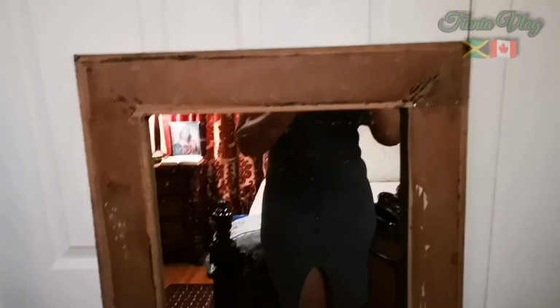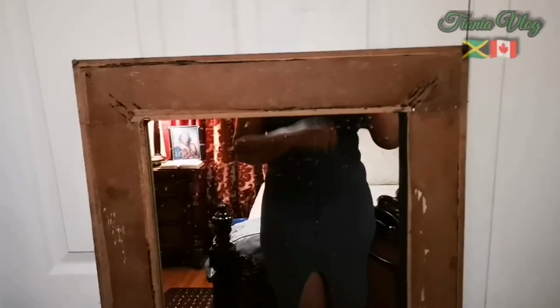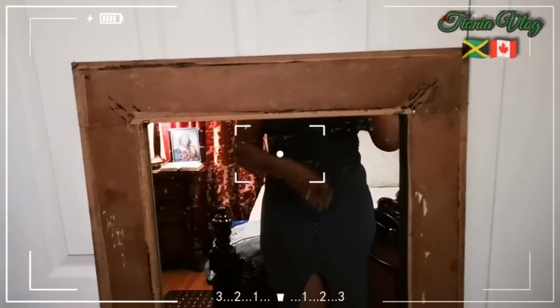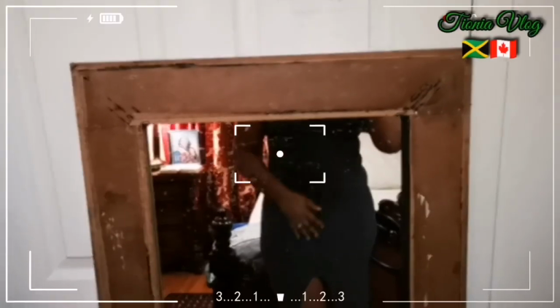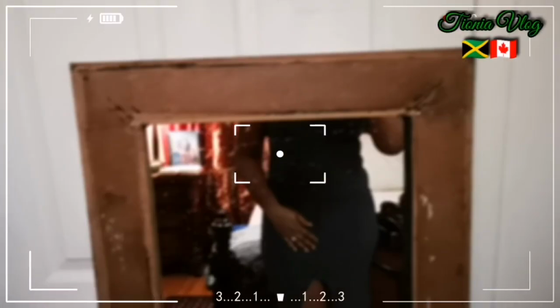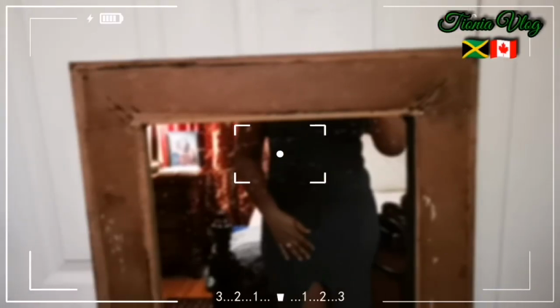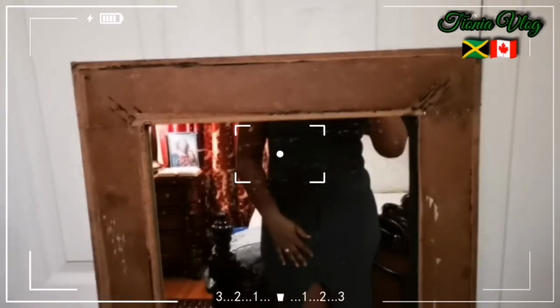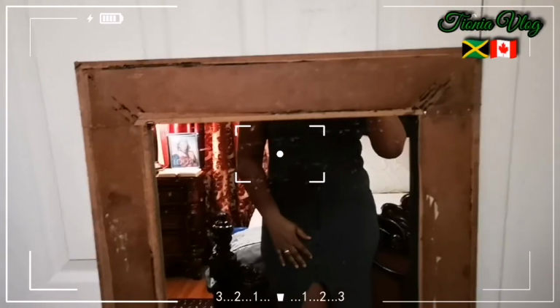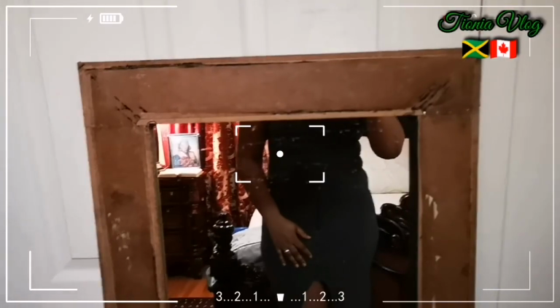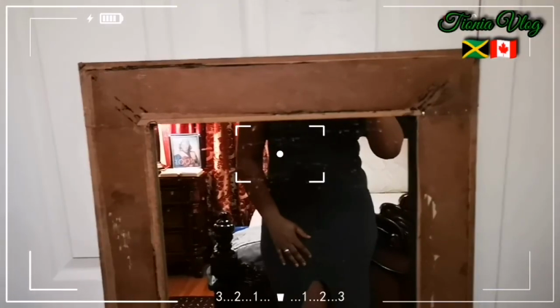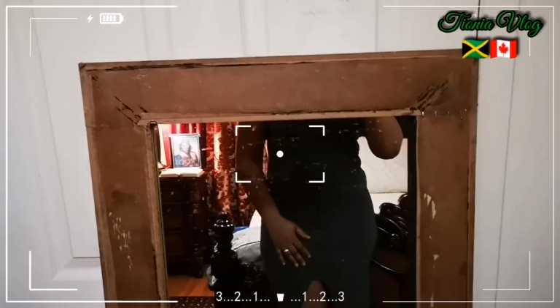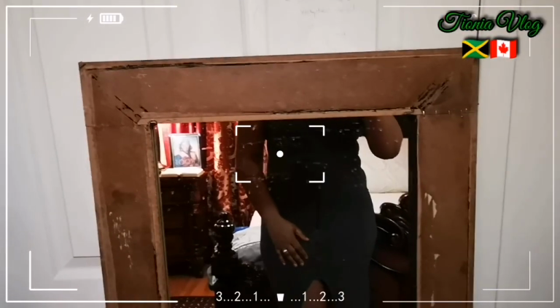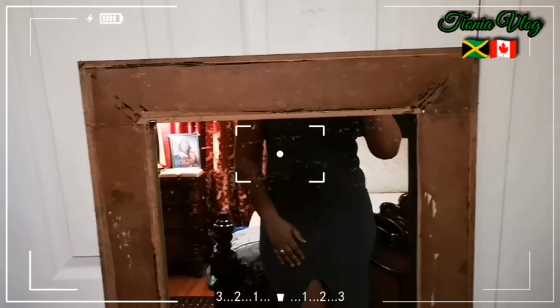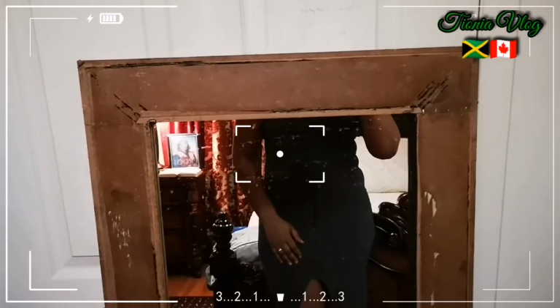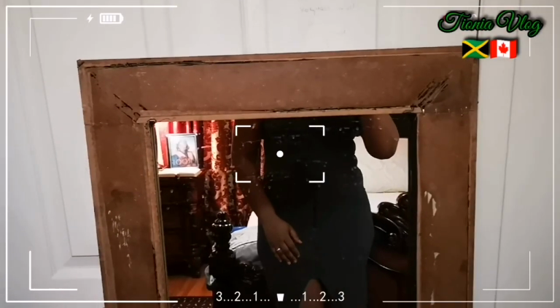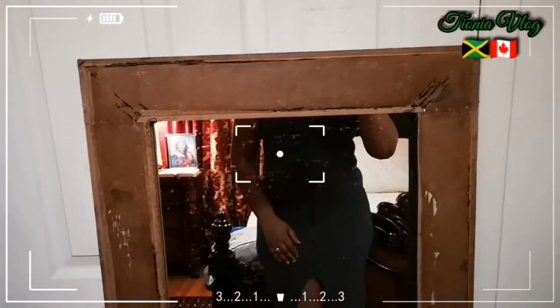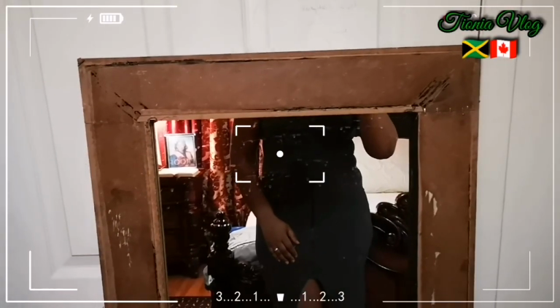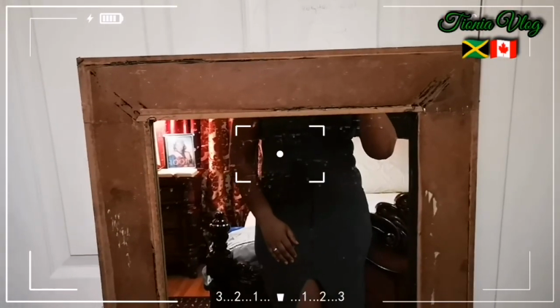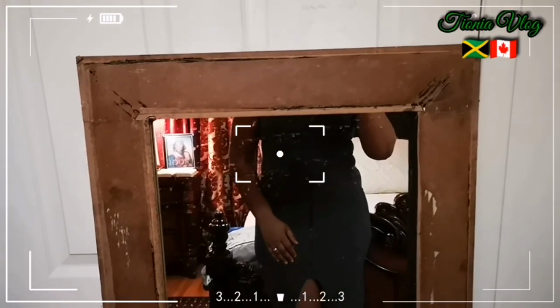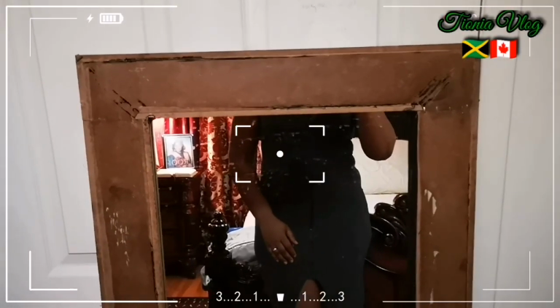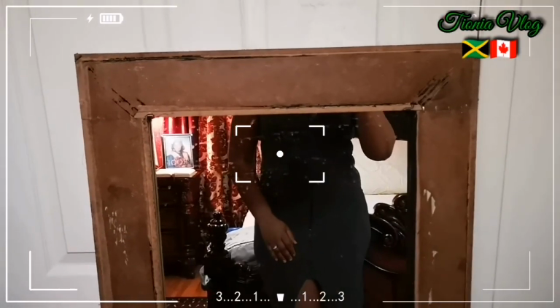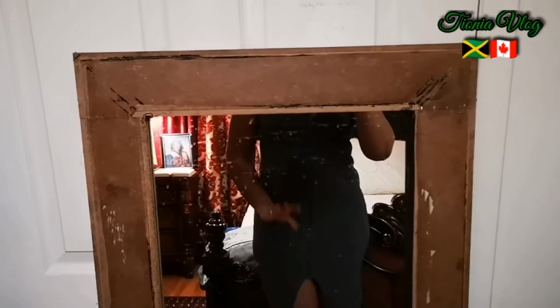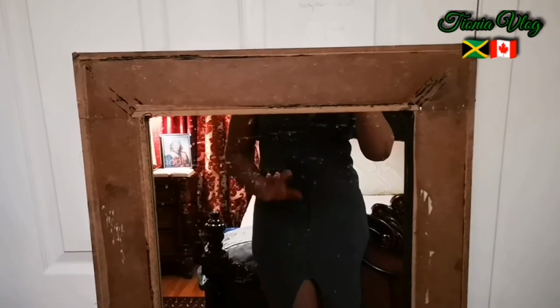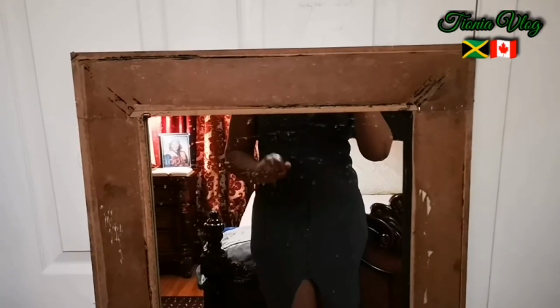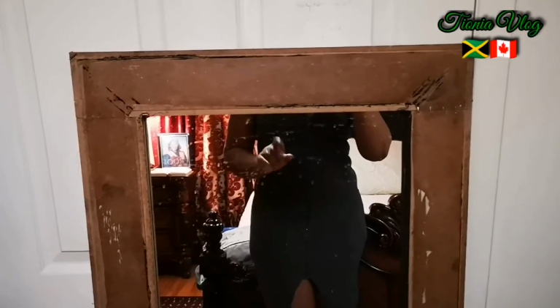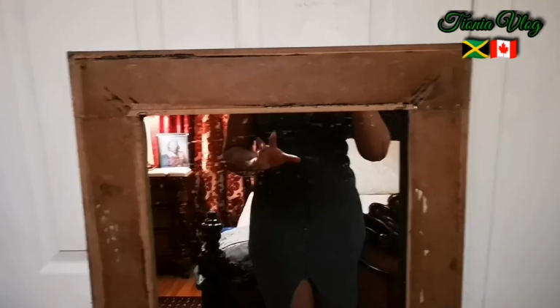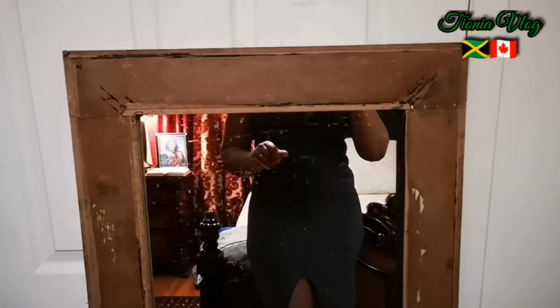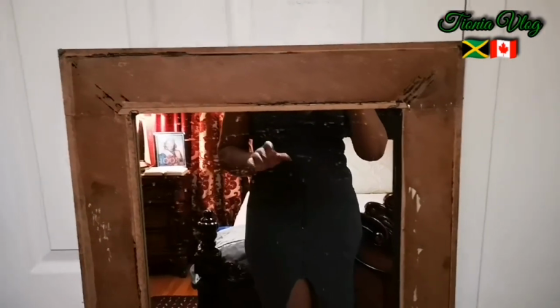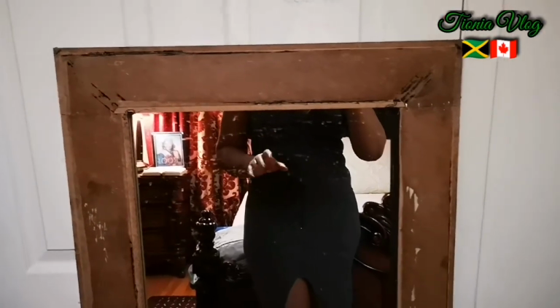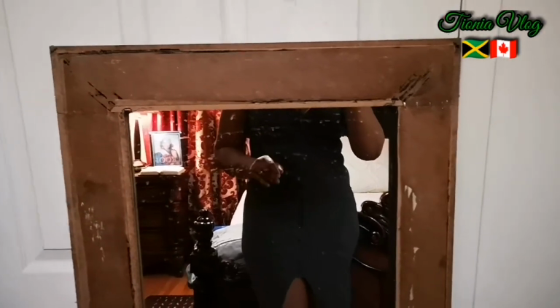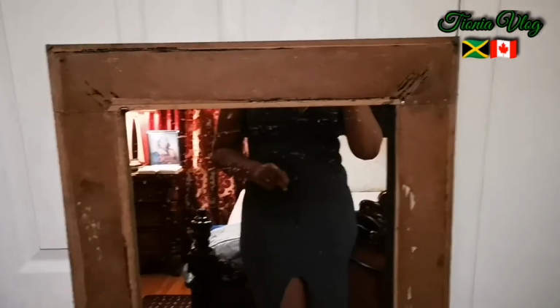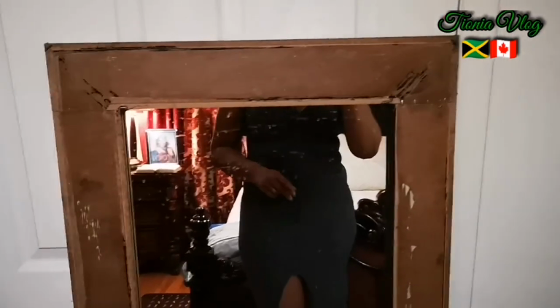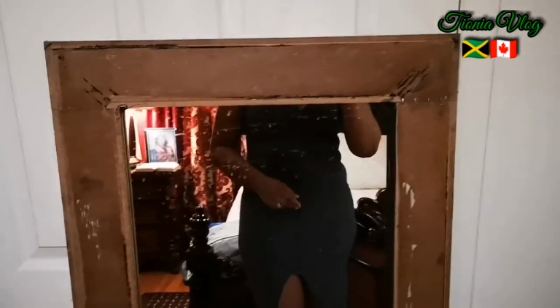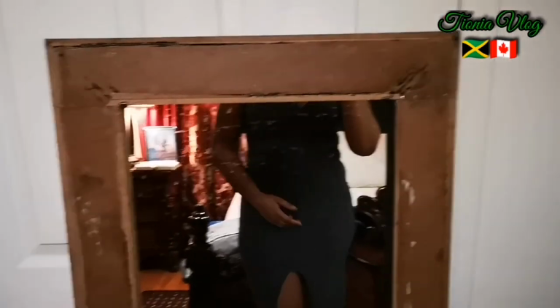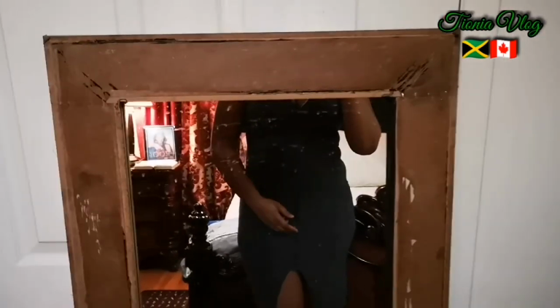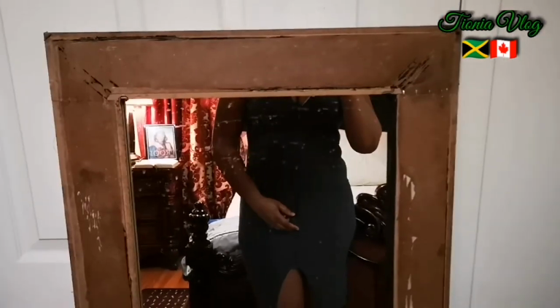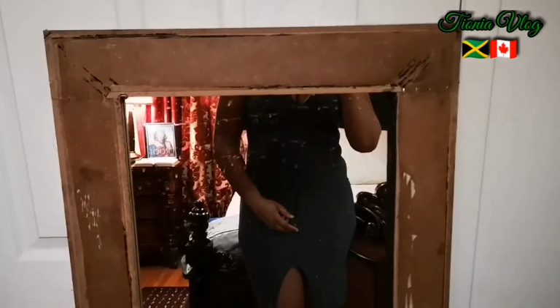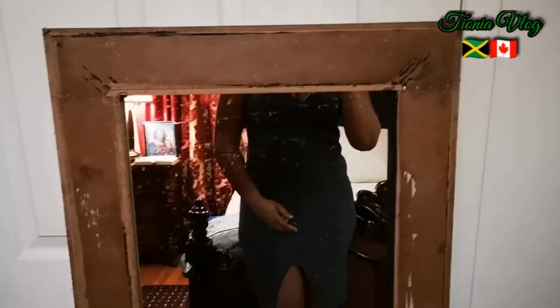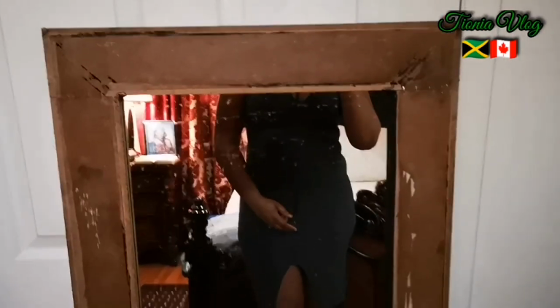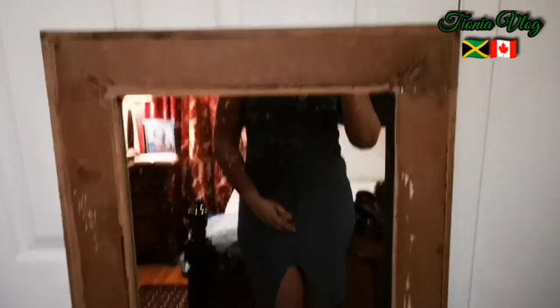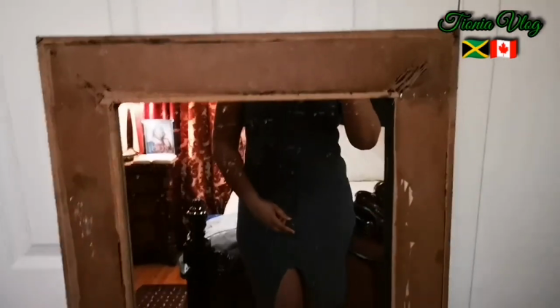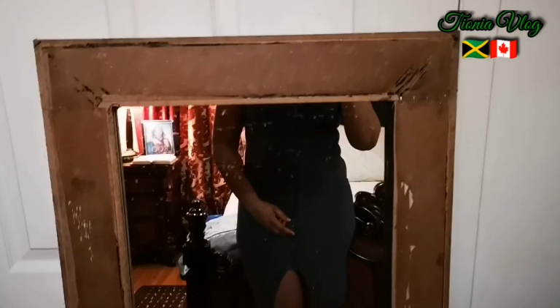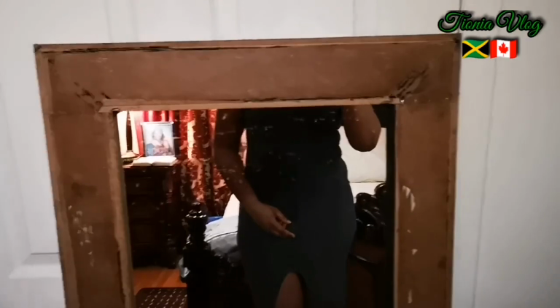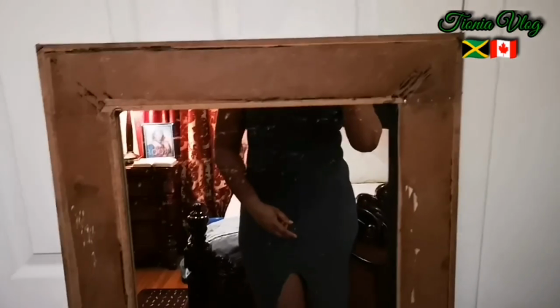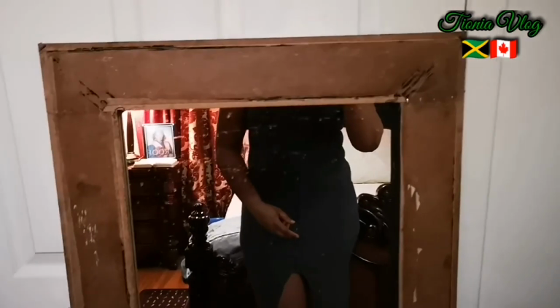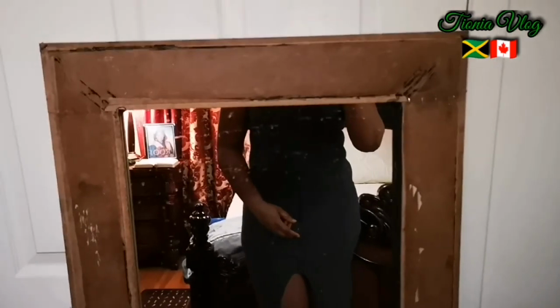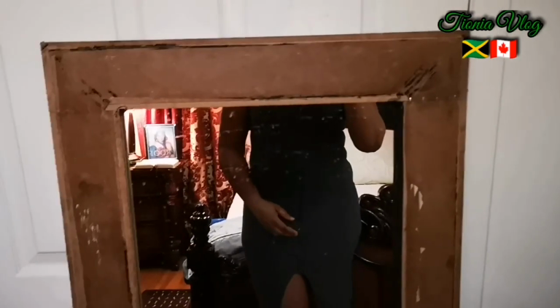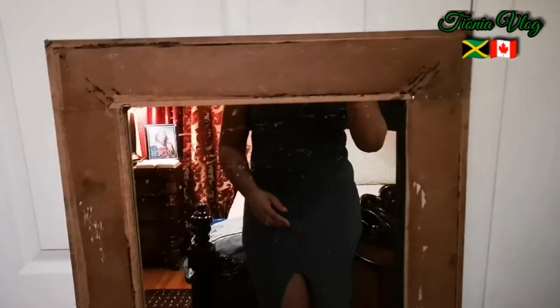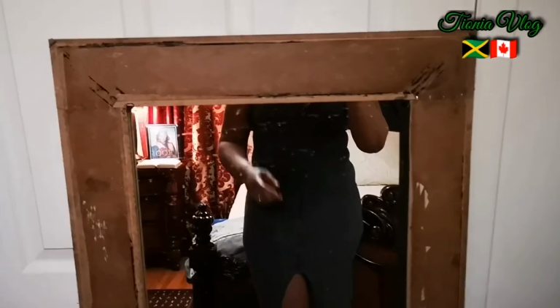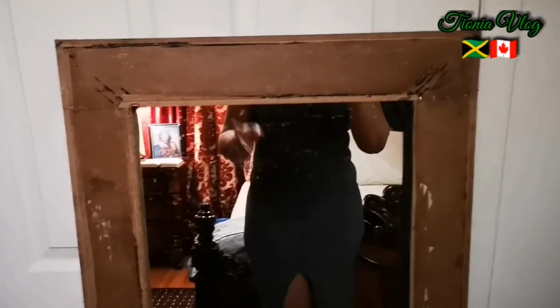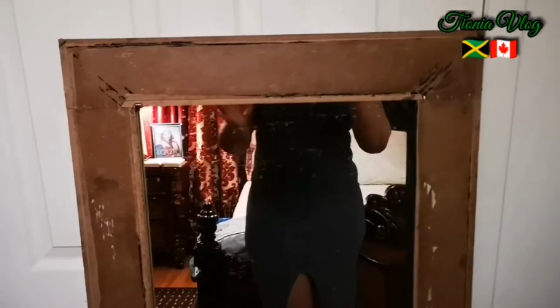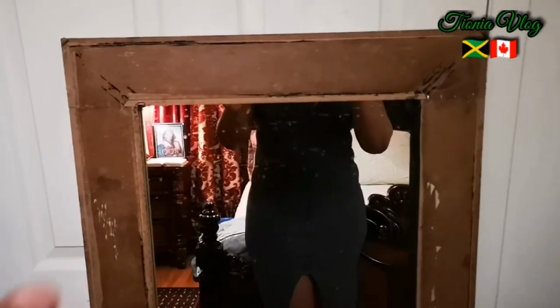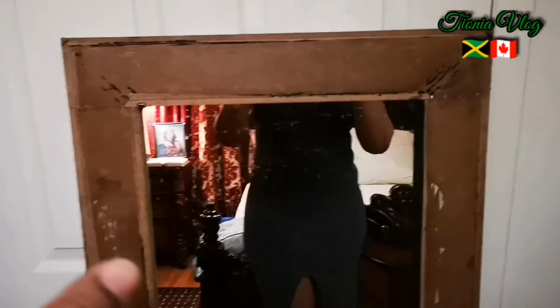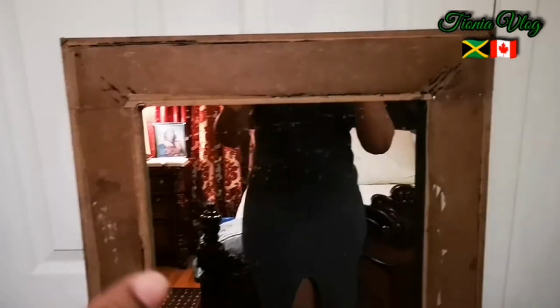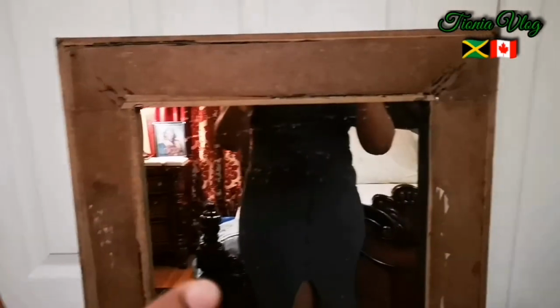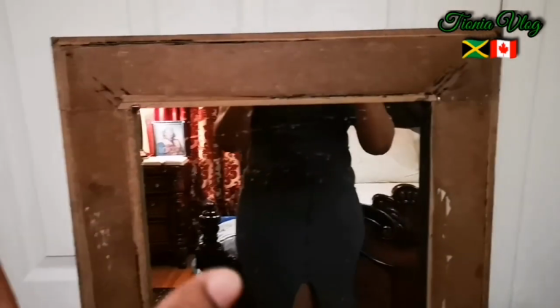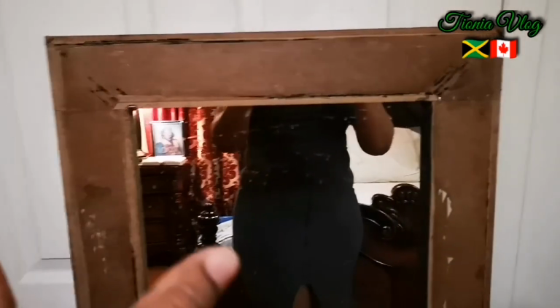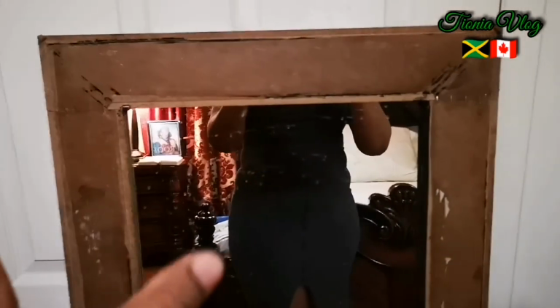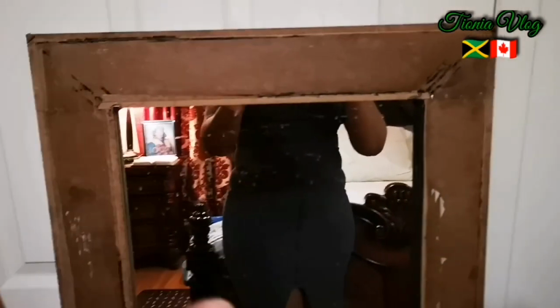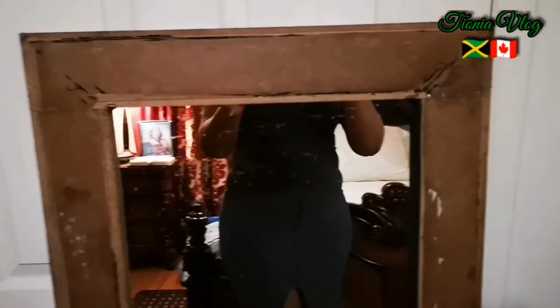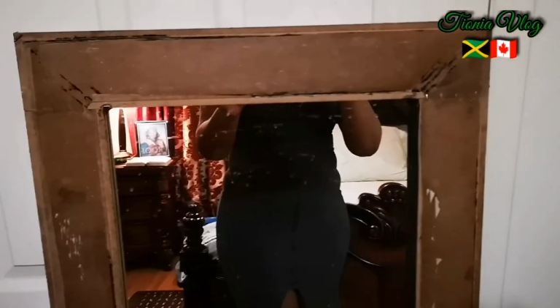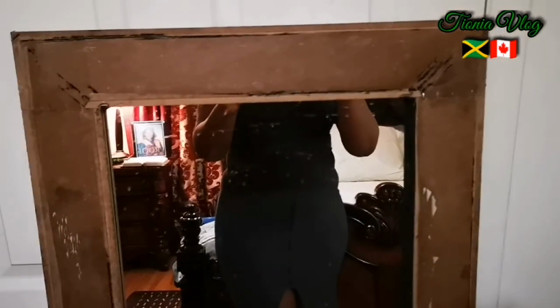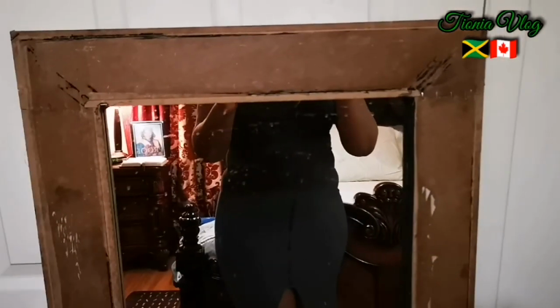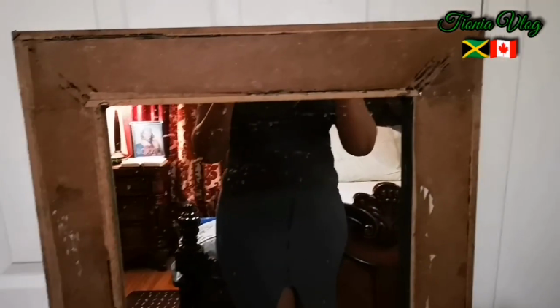Hi my peeps, what's up? Hi guys, so as you can see in front of me right here,